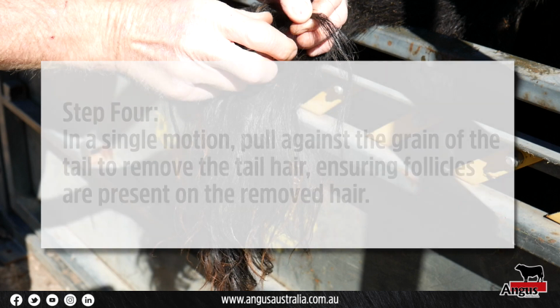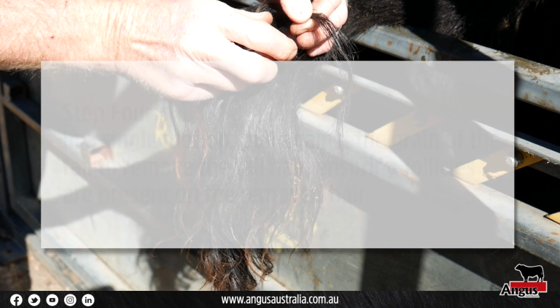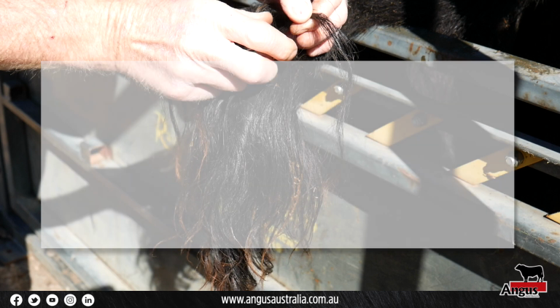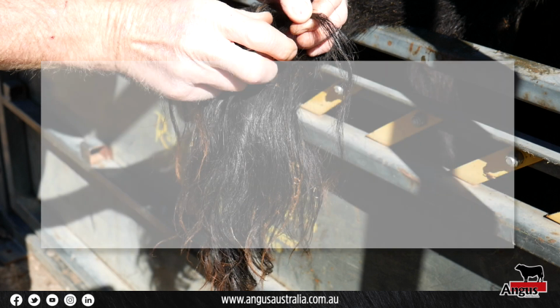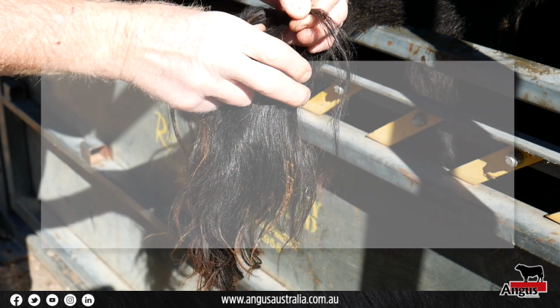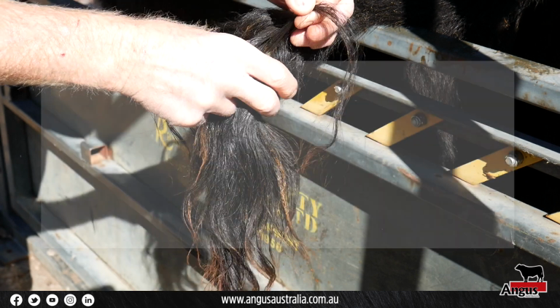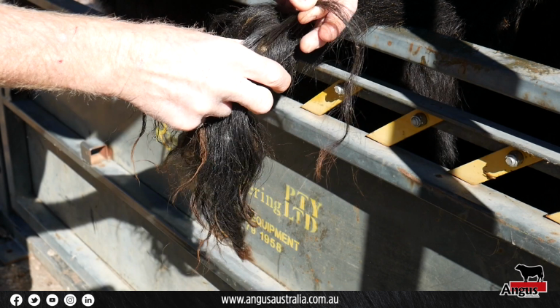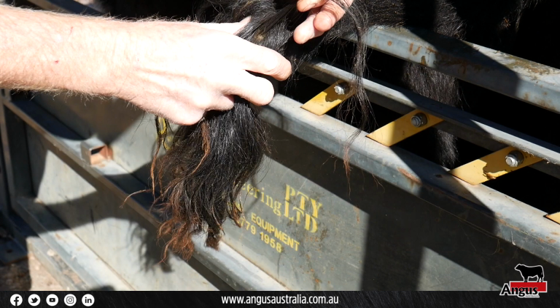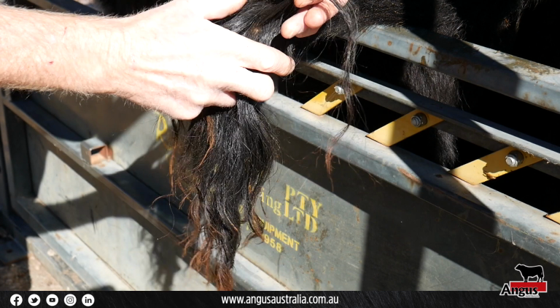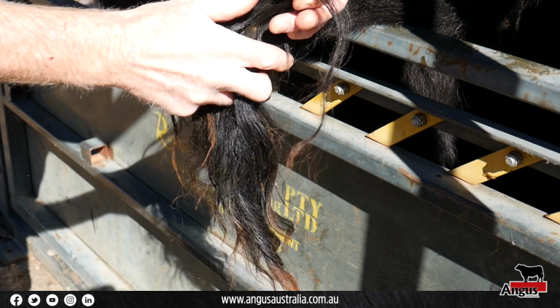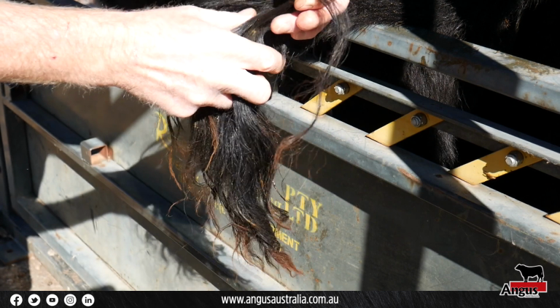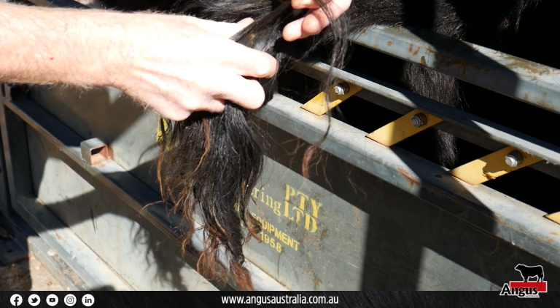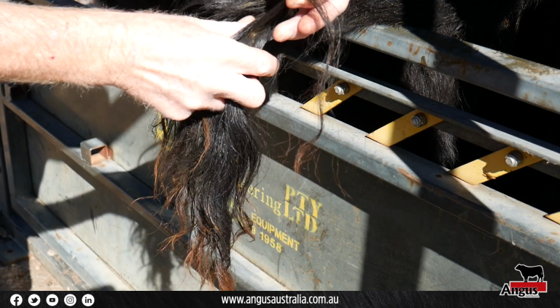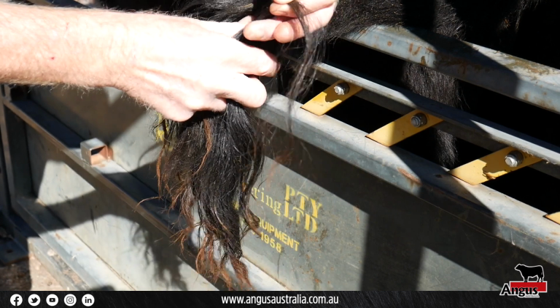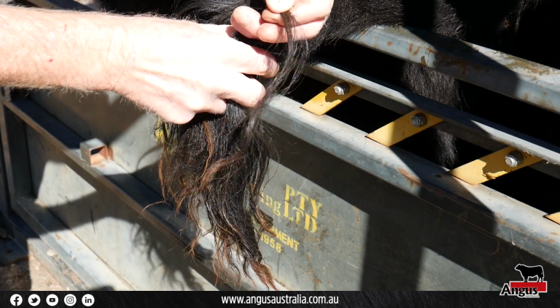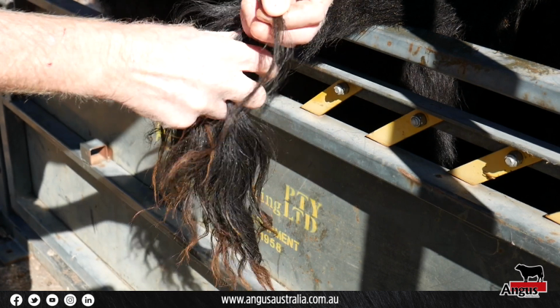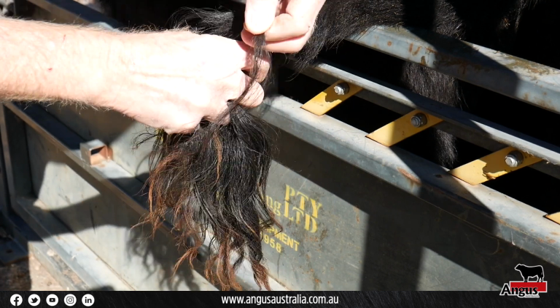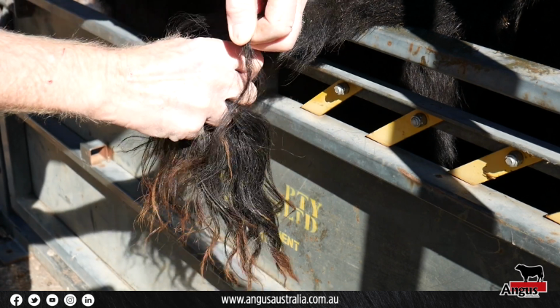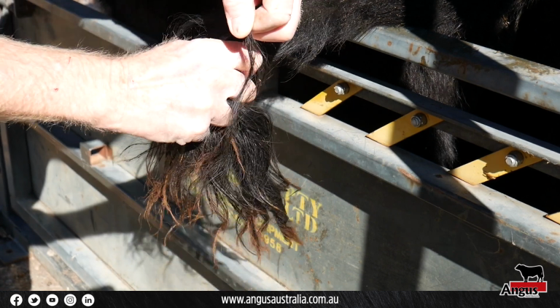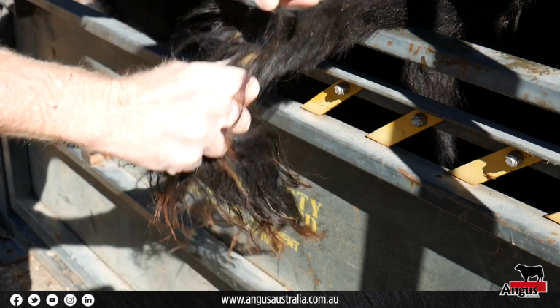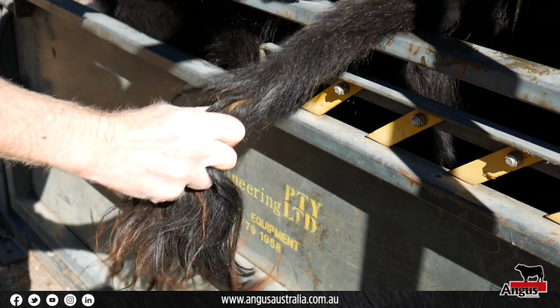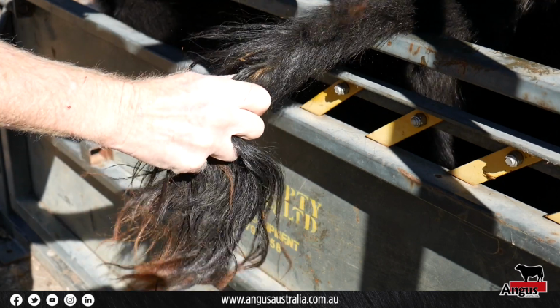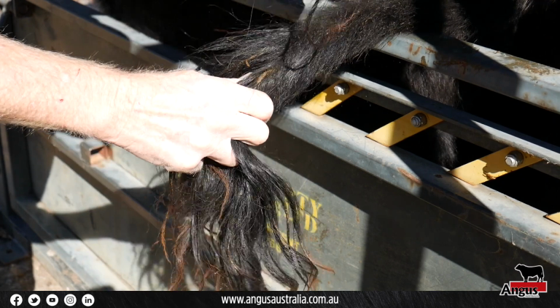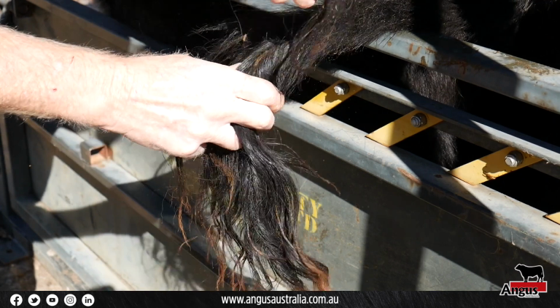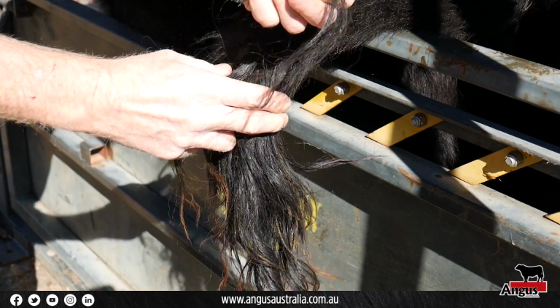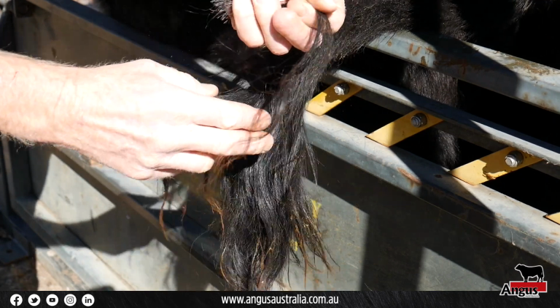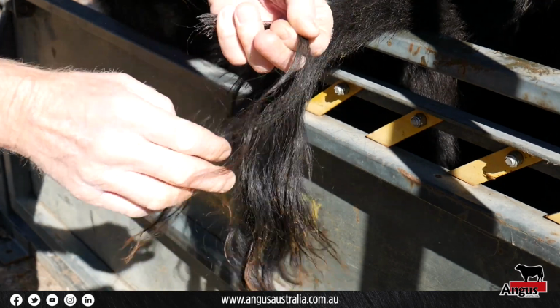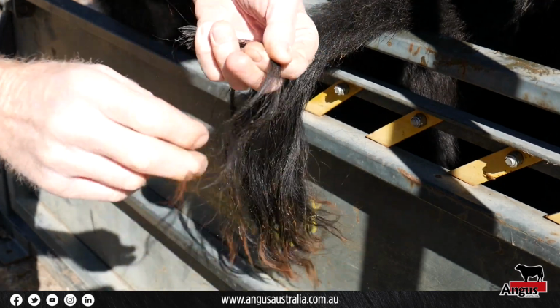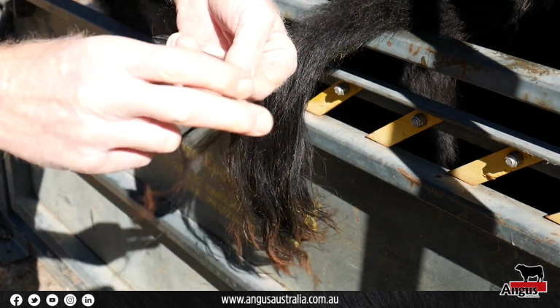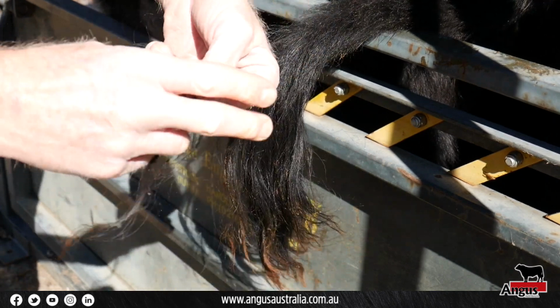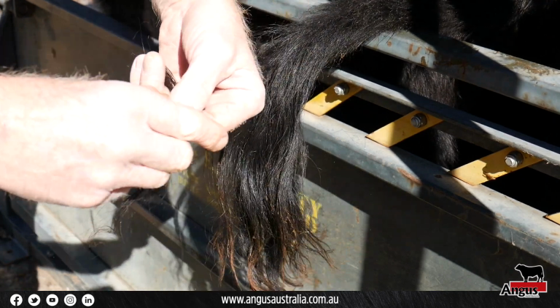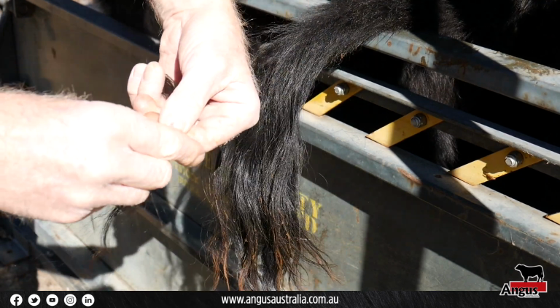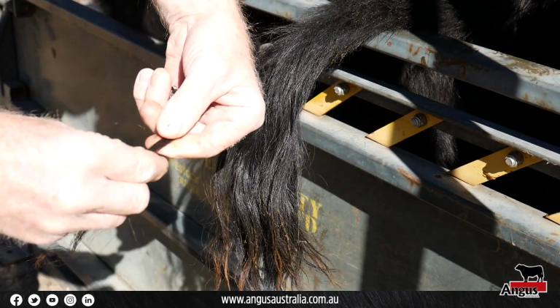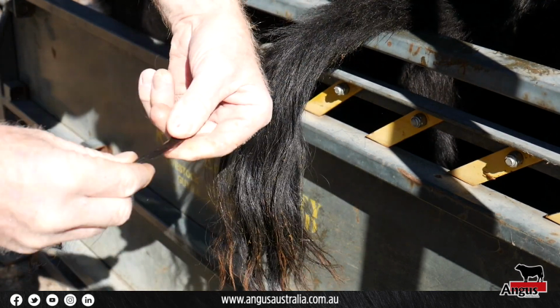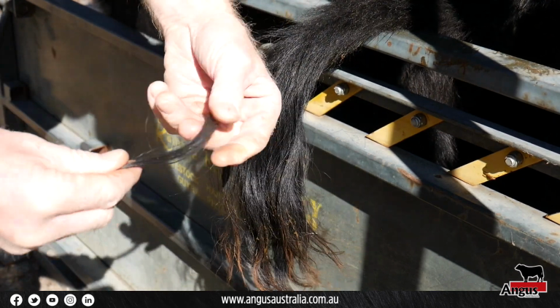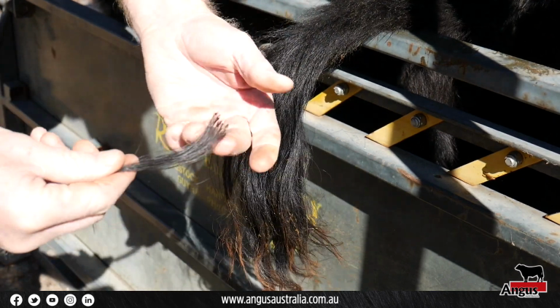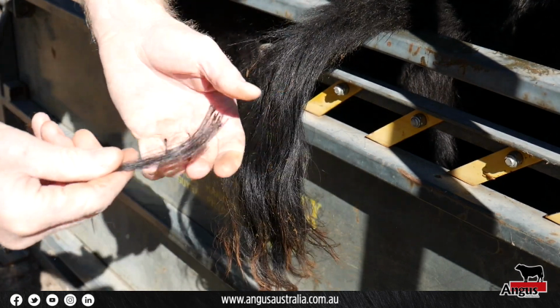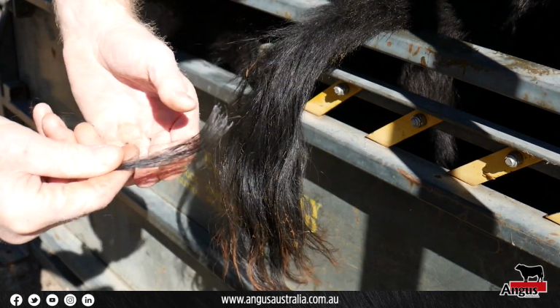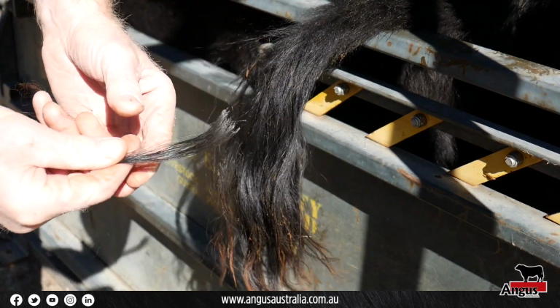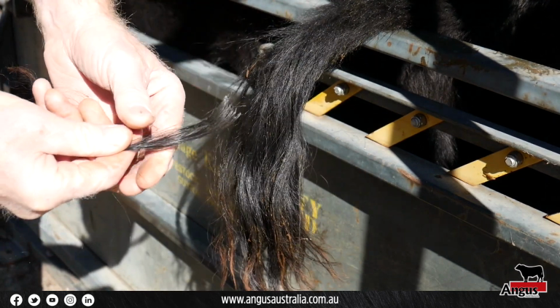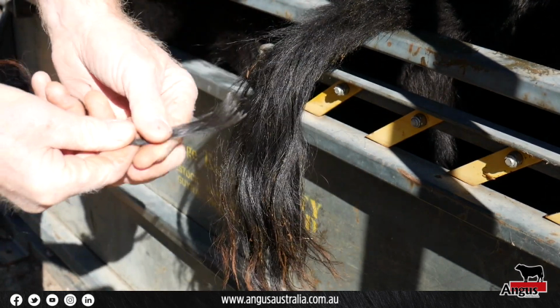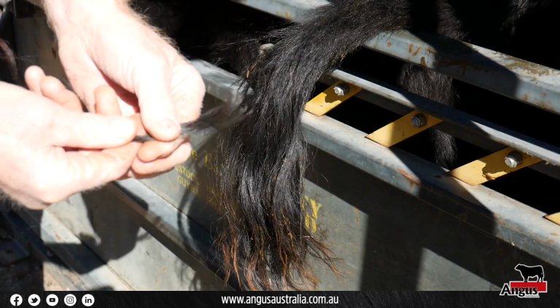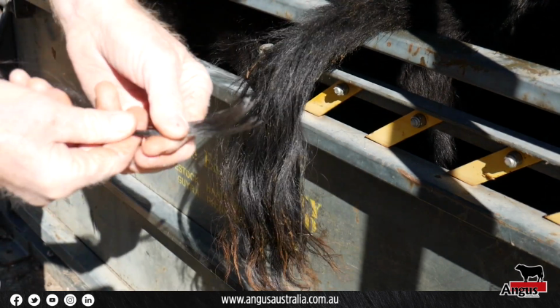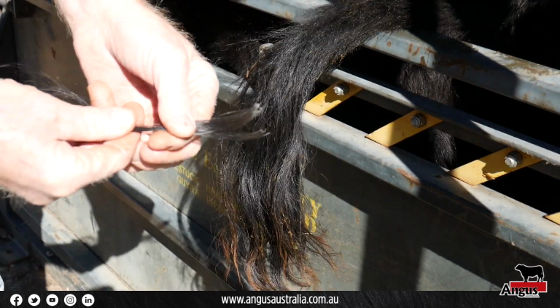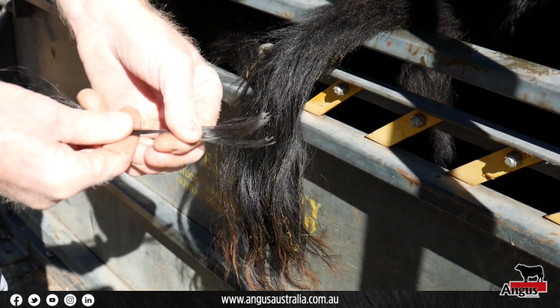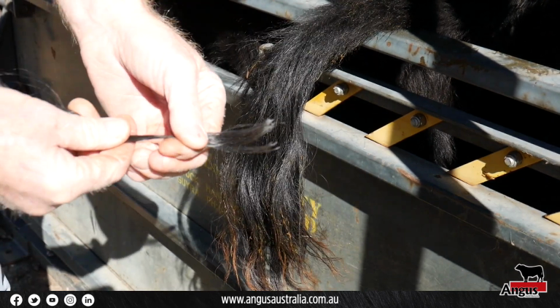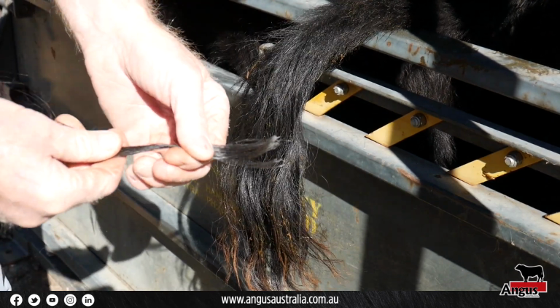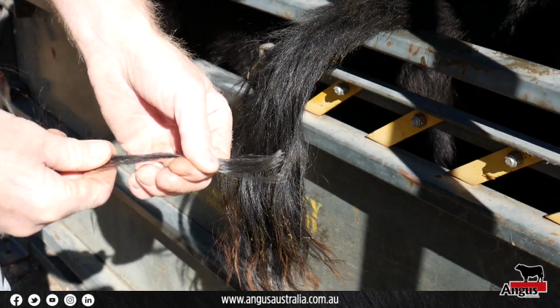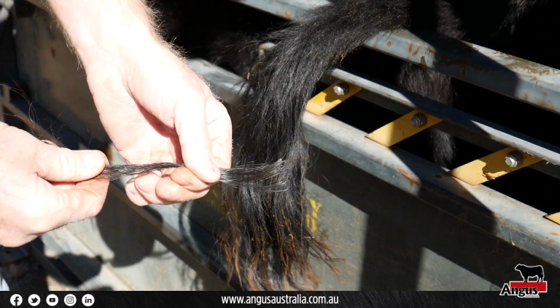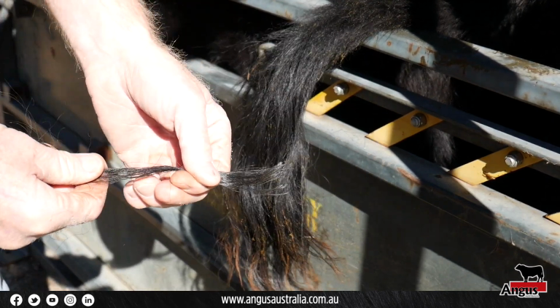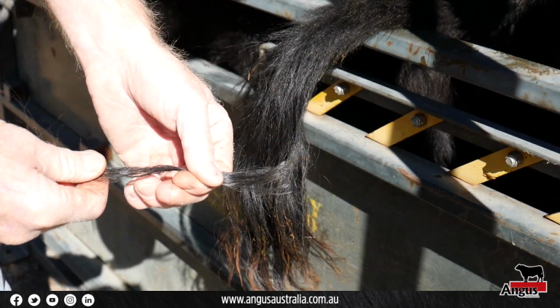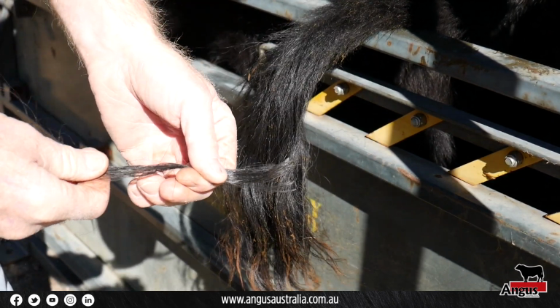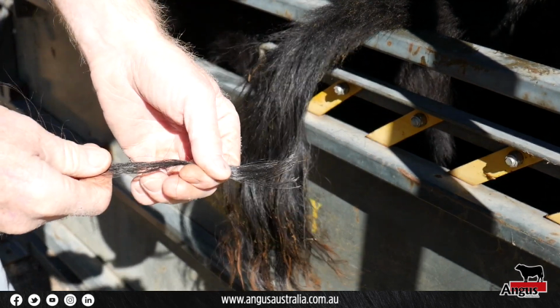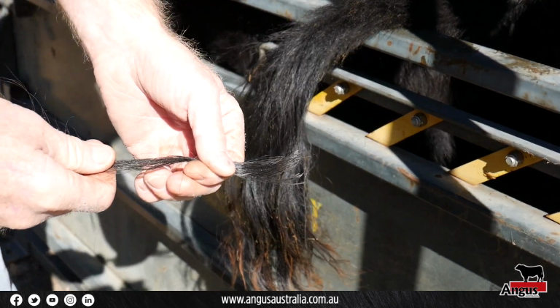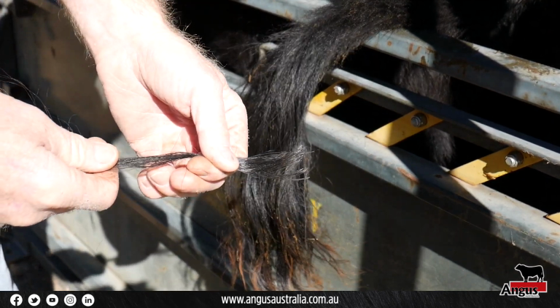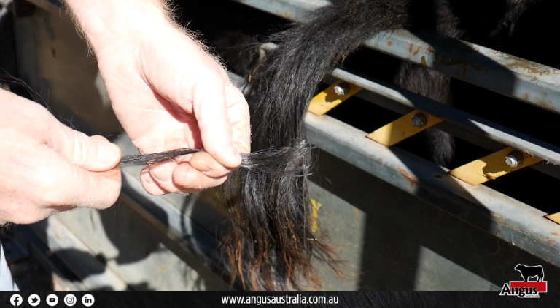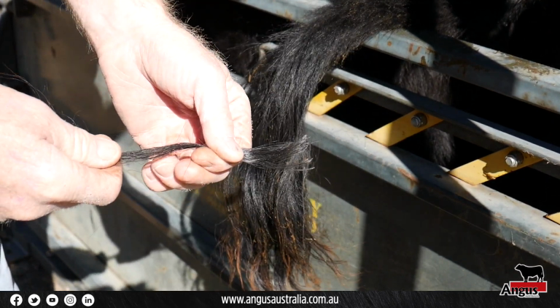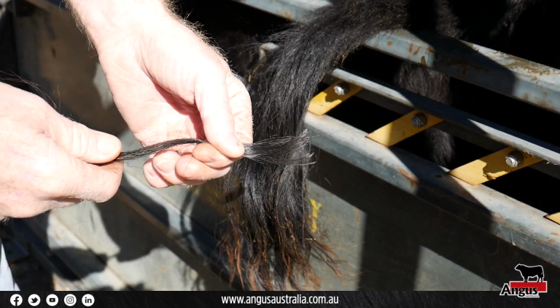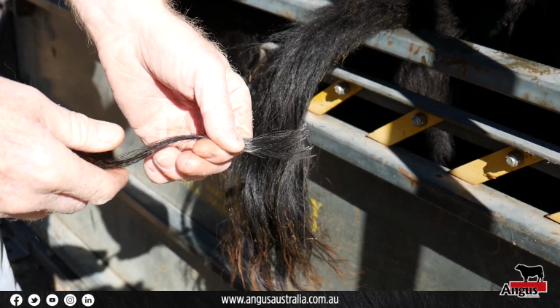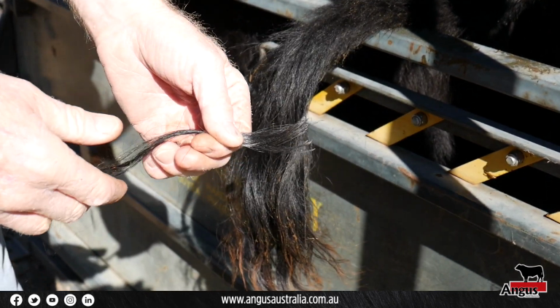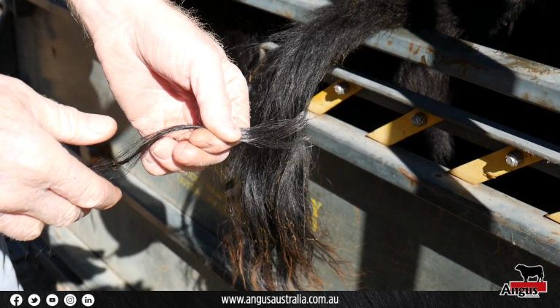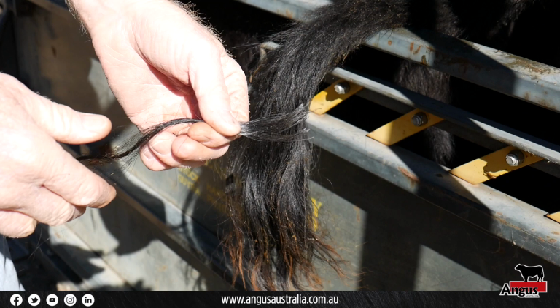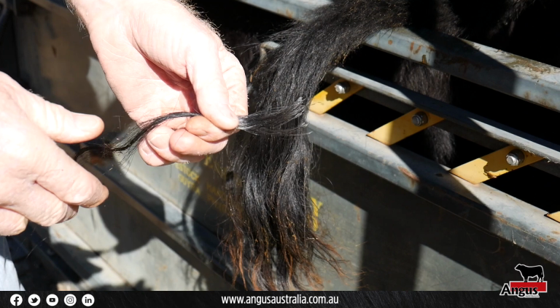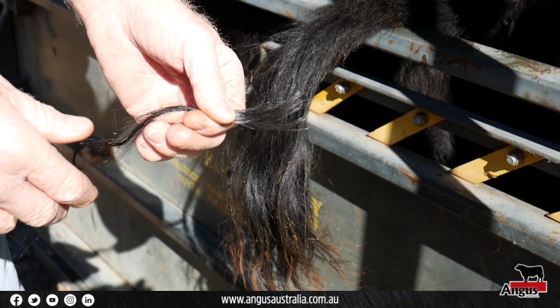Ensure follicles are present on the hair removed. It is essential that the follicles at the base of the tail hair strands are clean and dry.